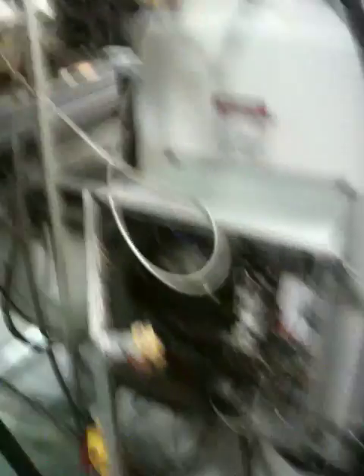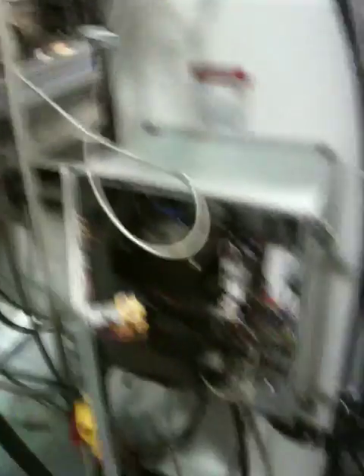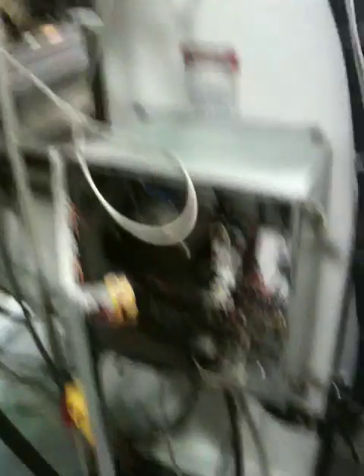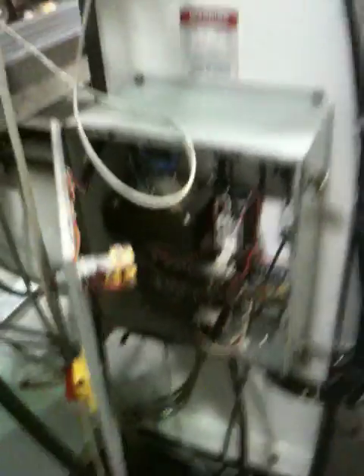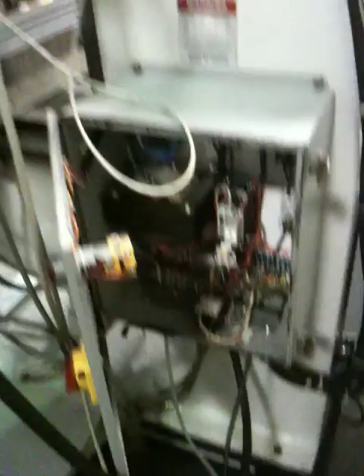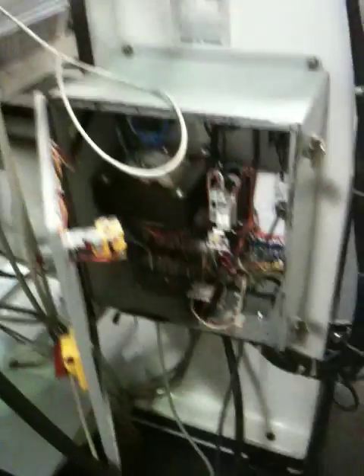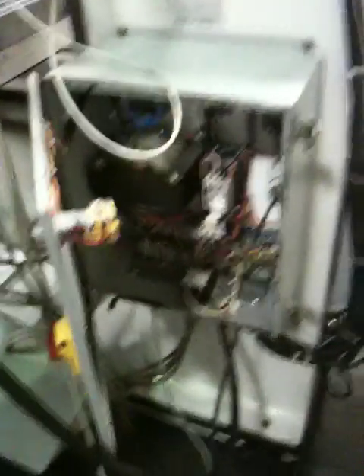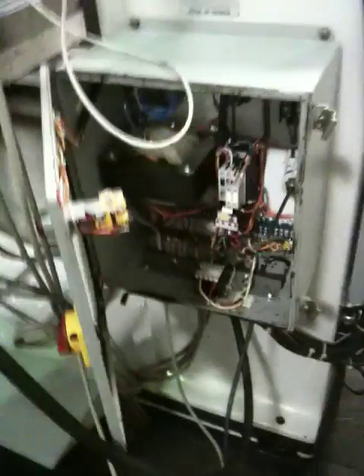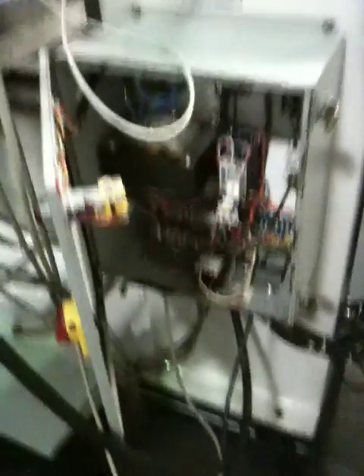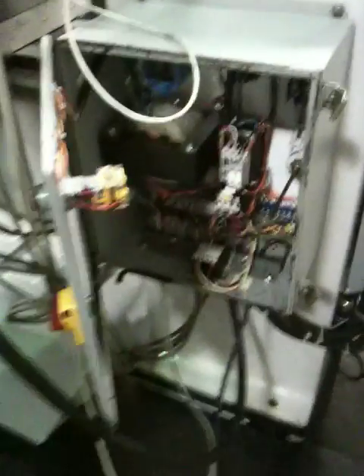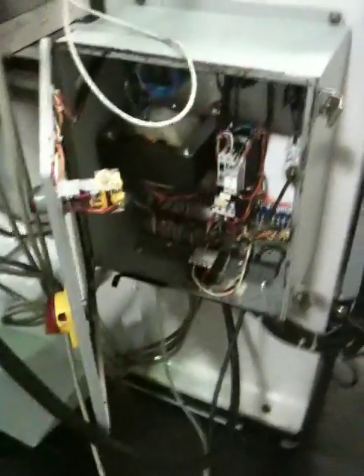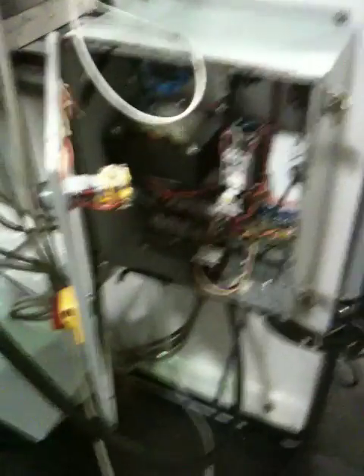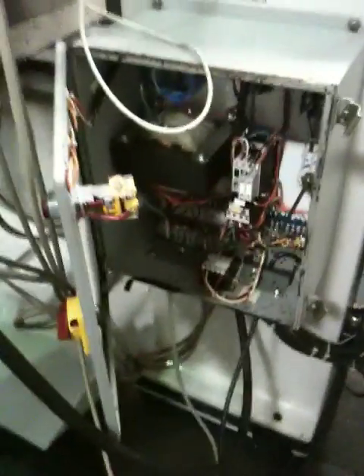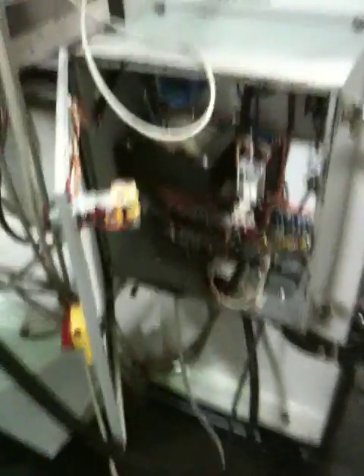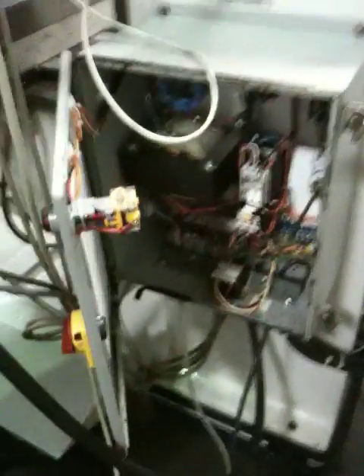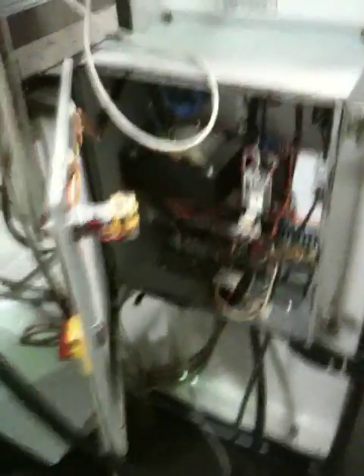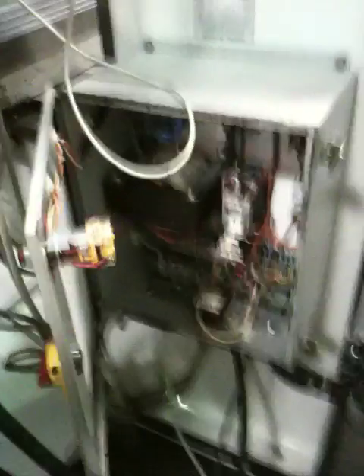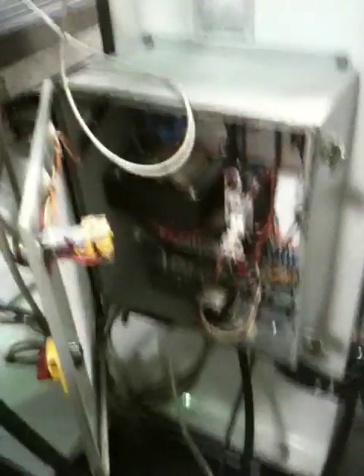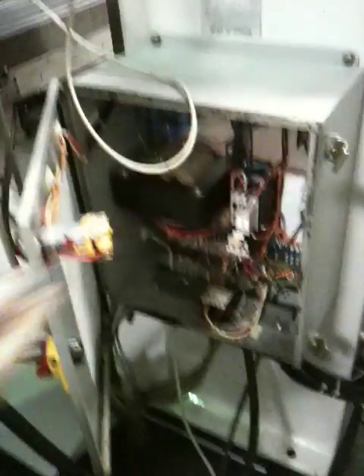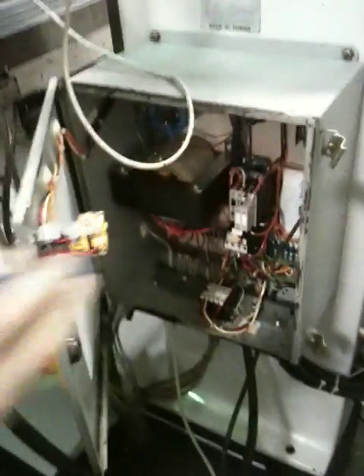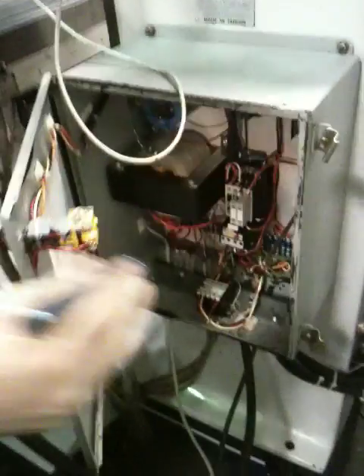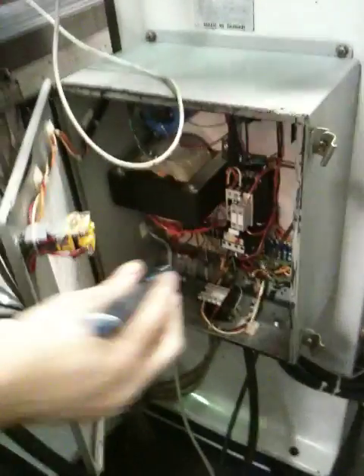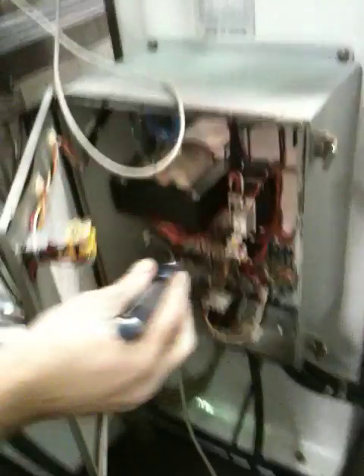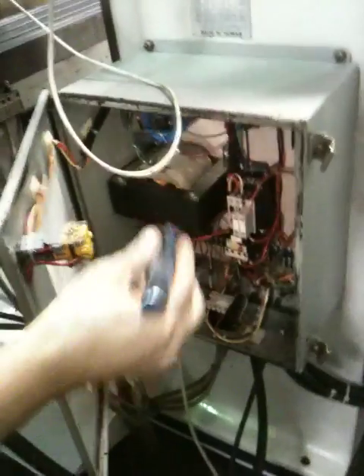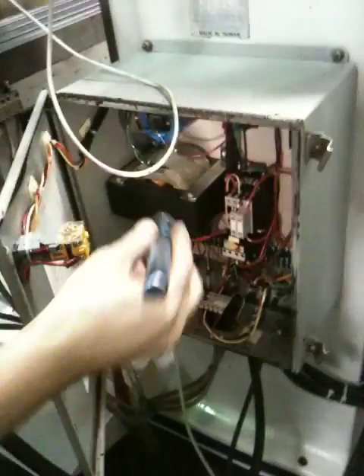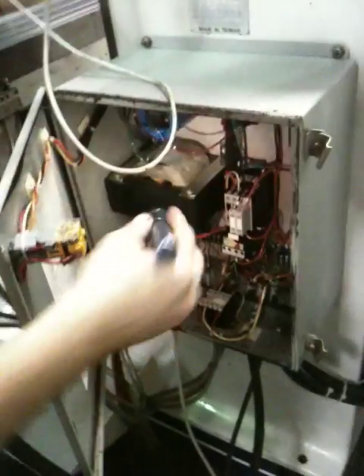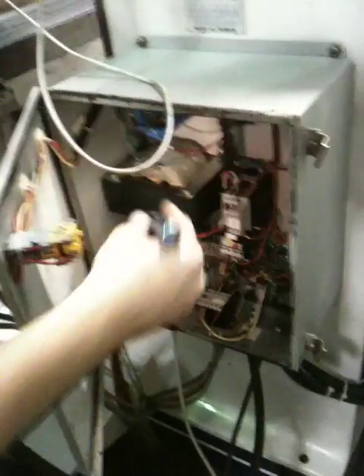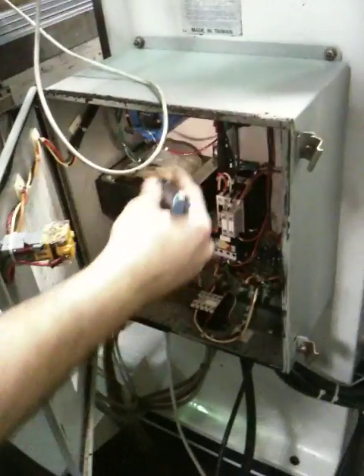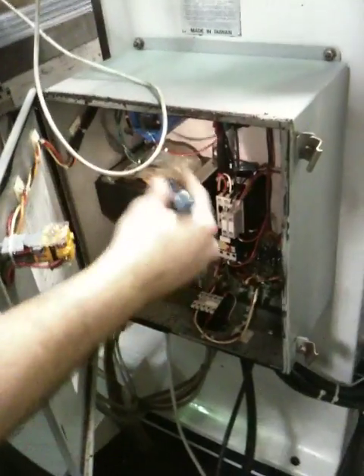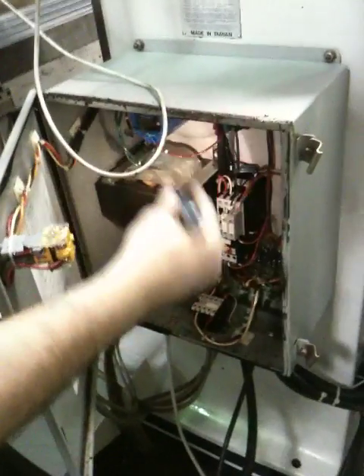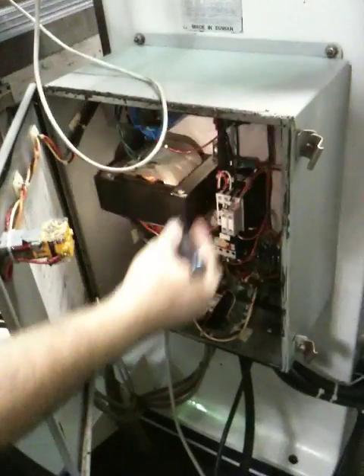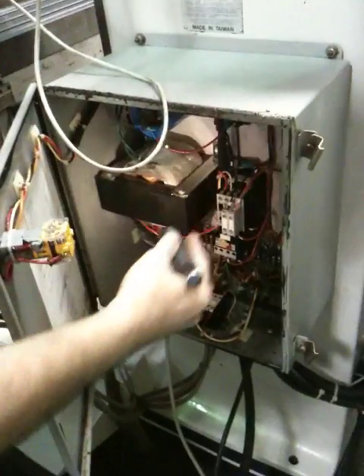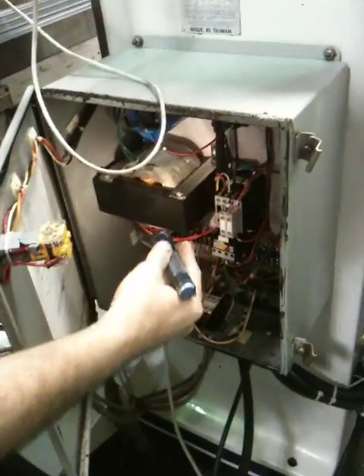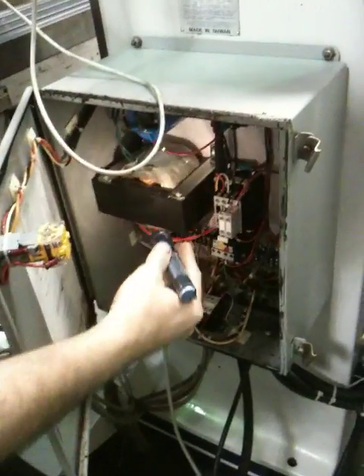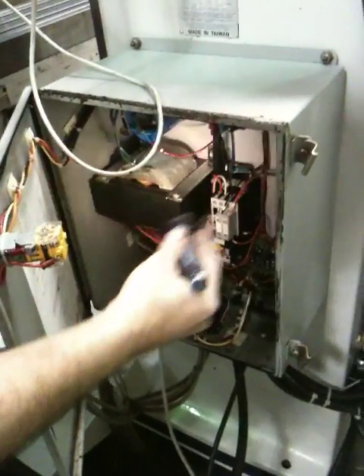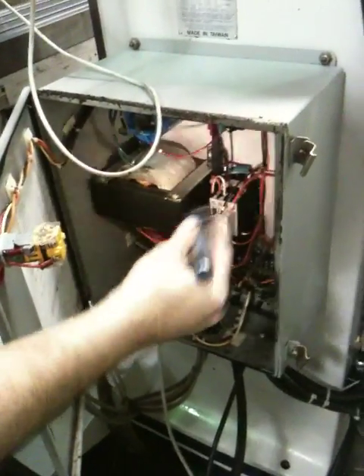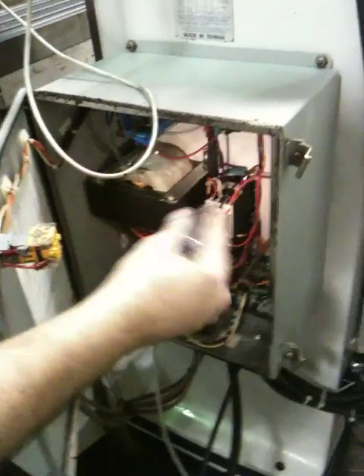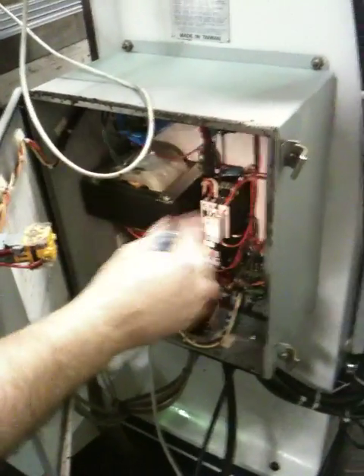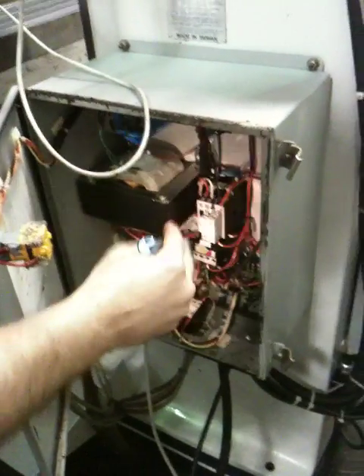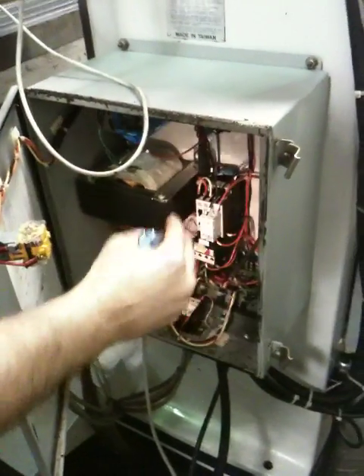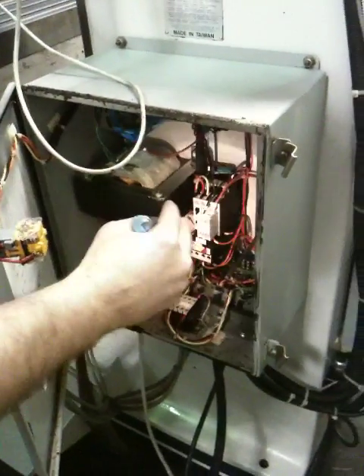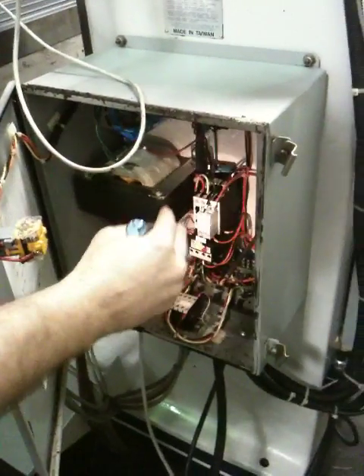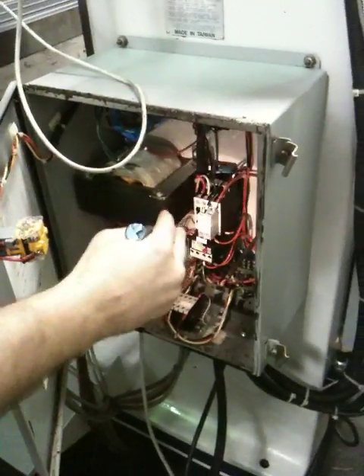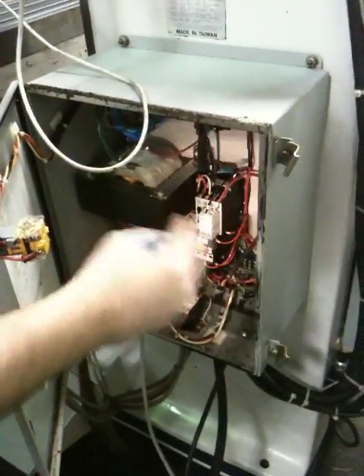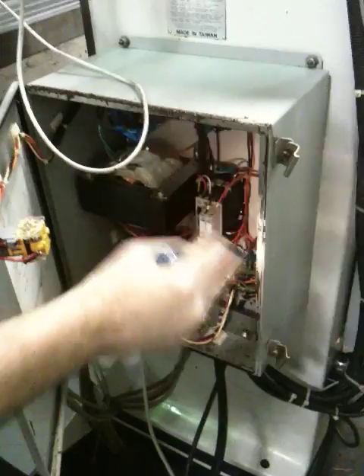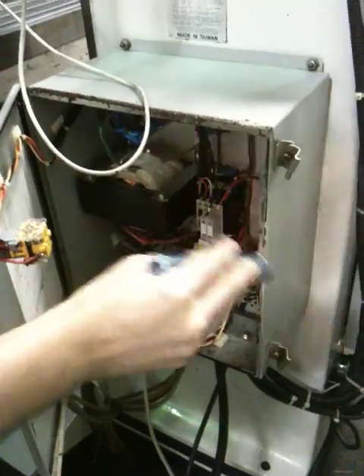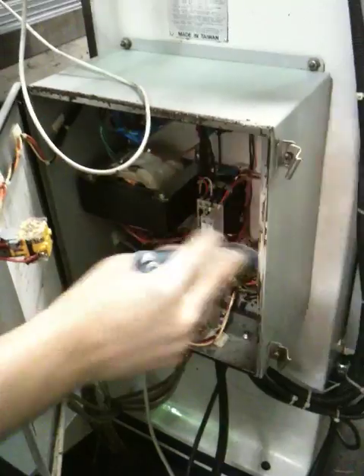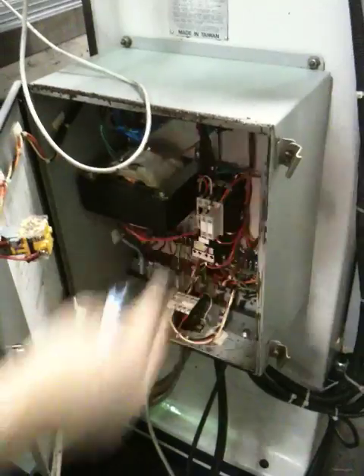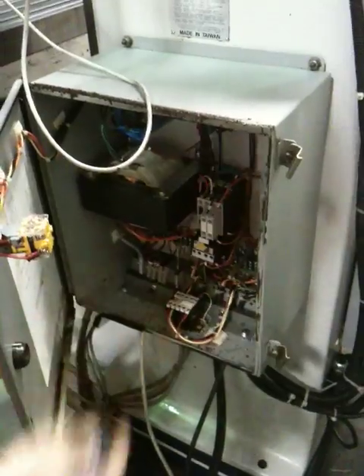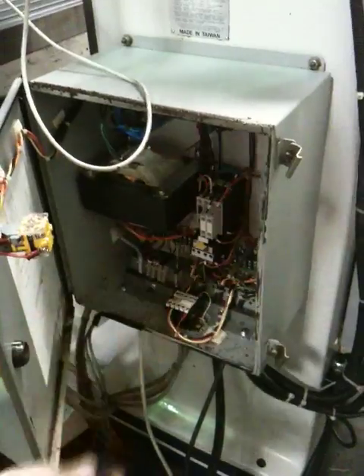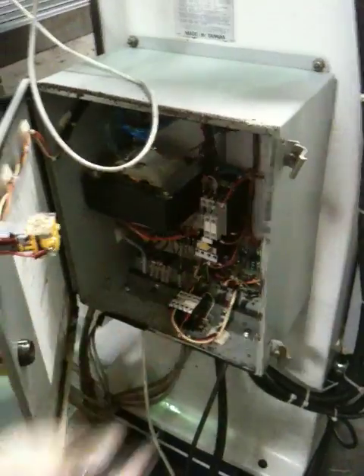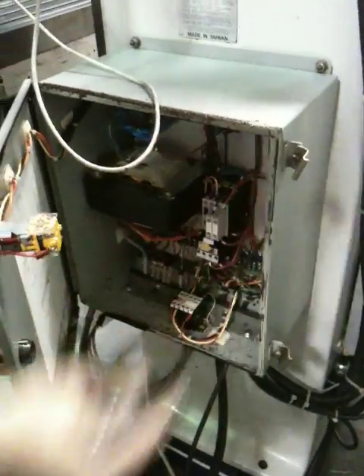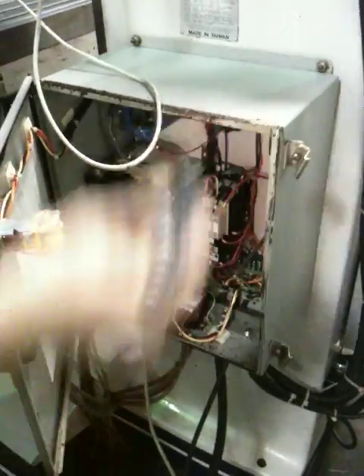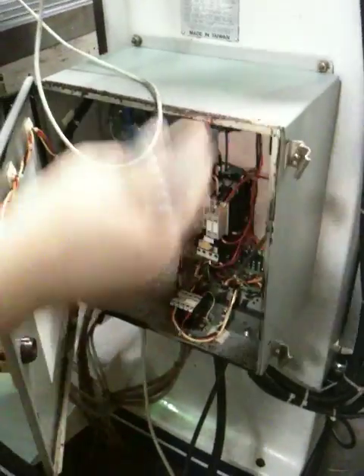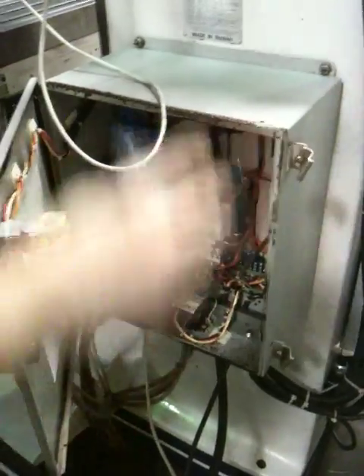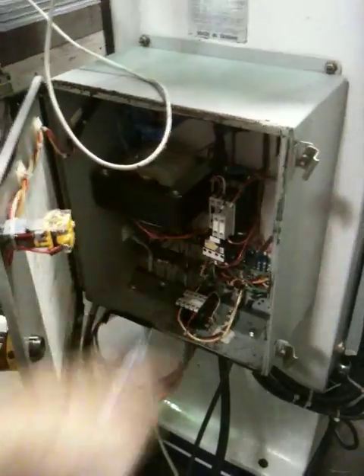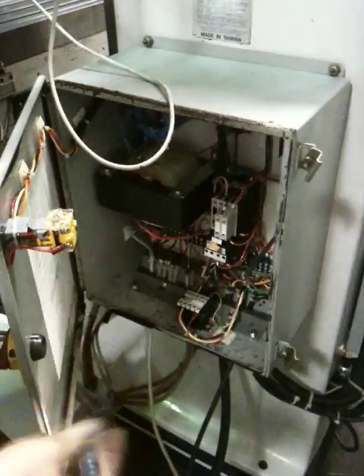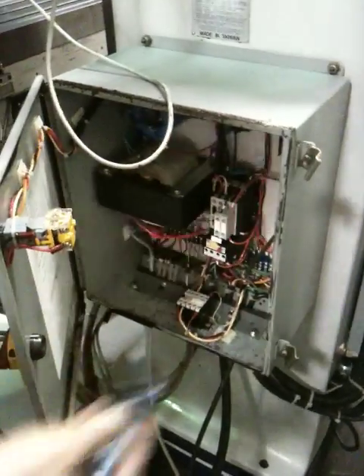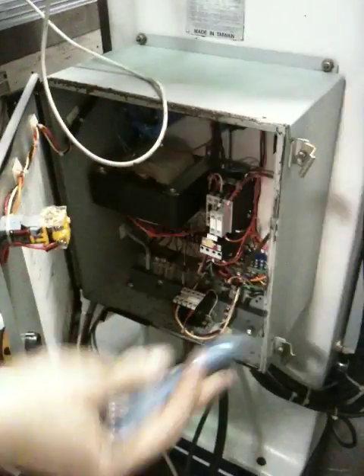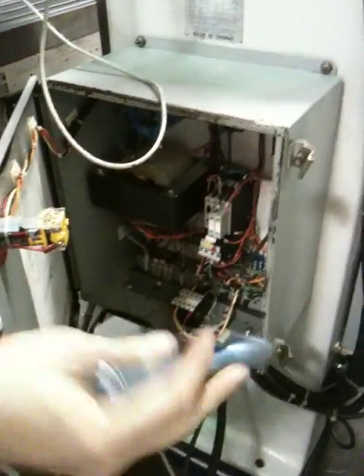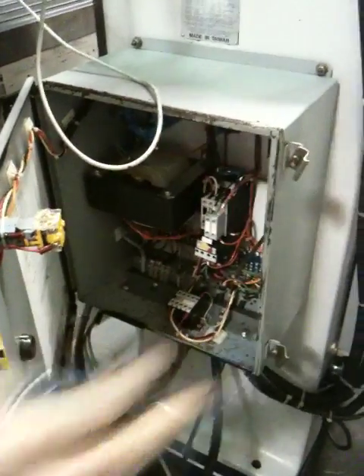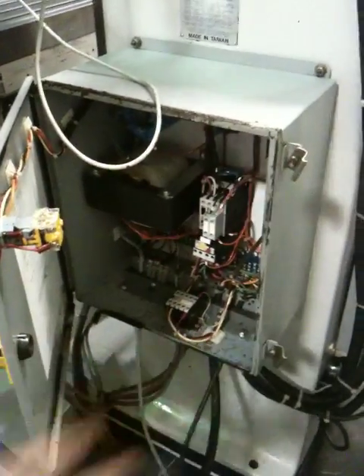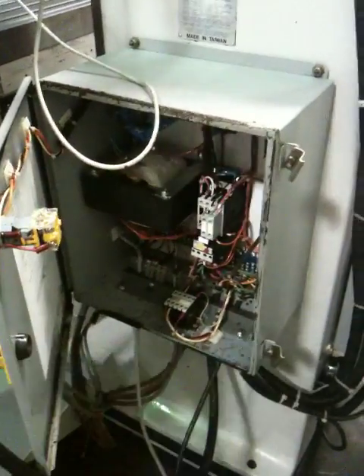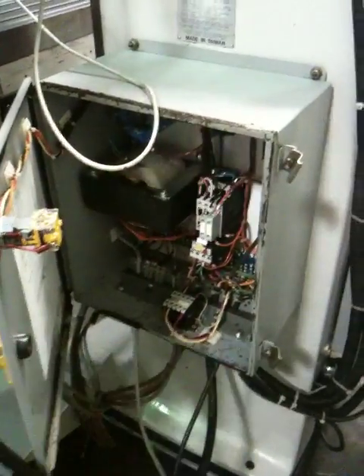And that's your servo transformer, motor starter, e-stop switch.